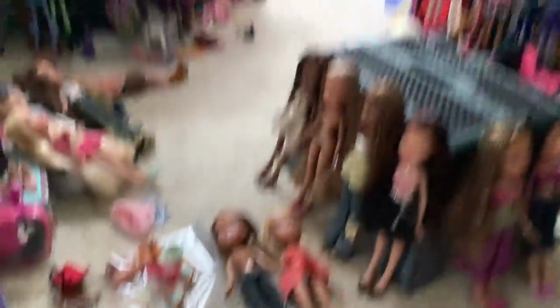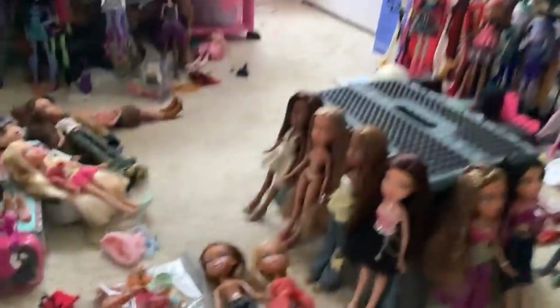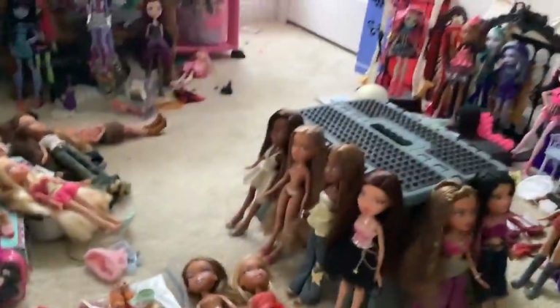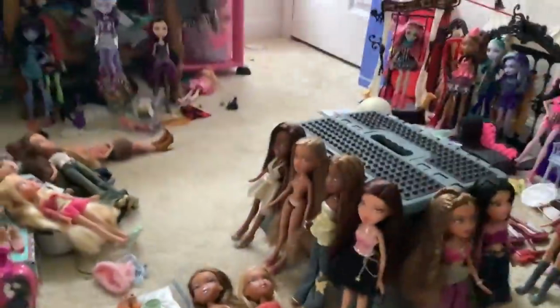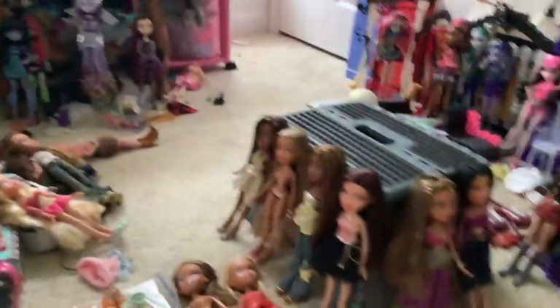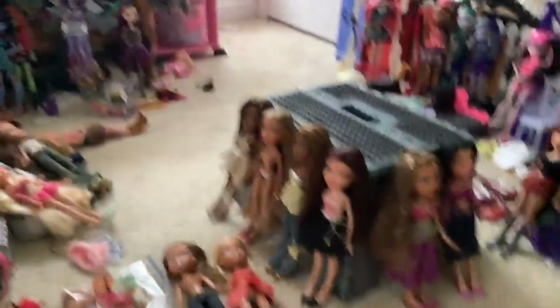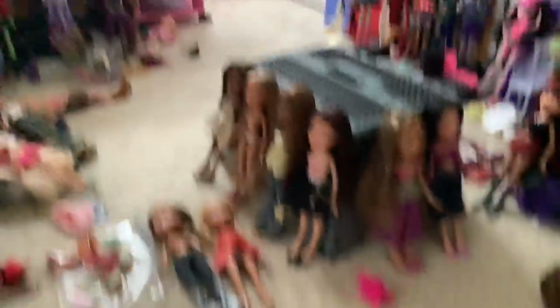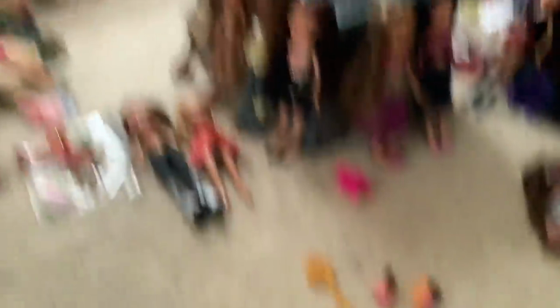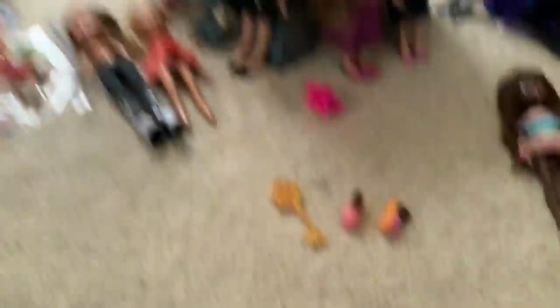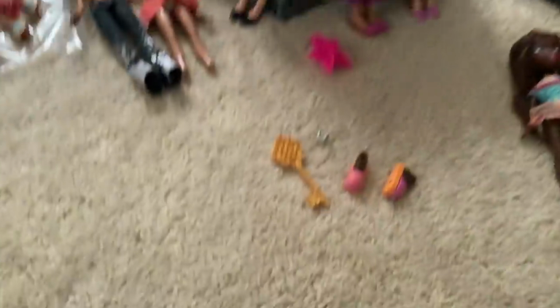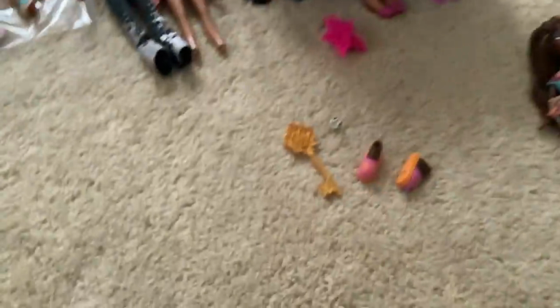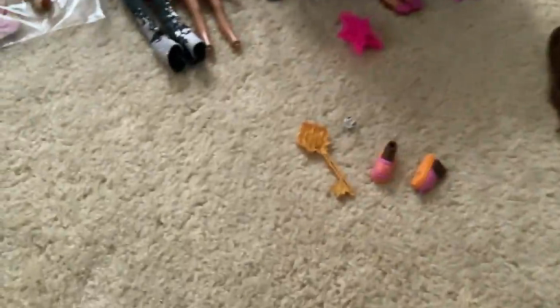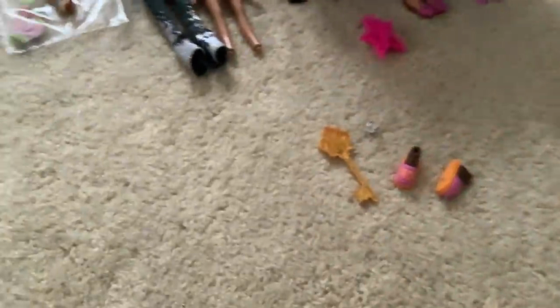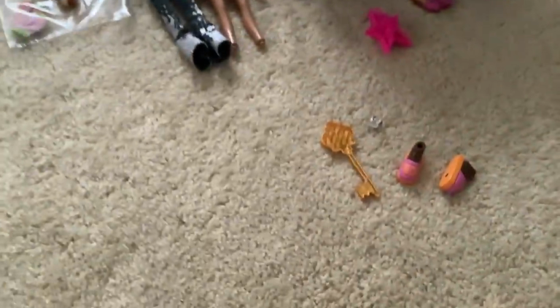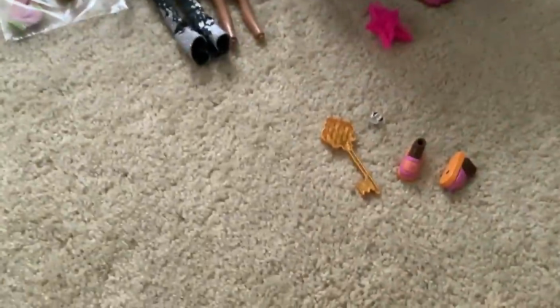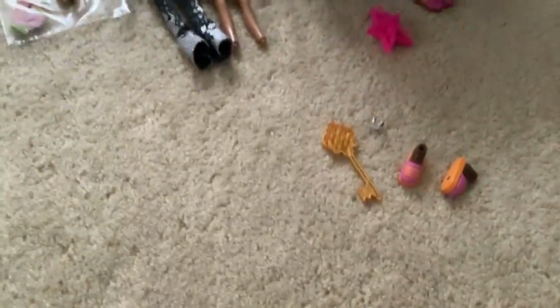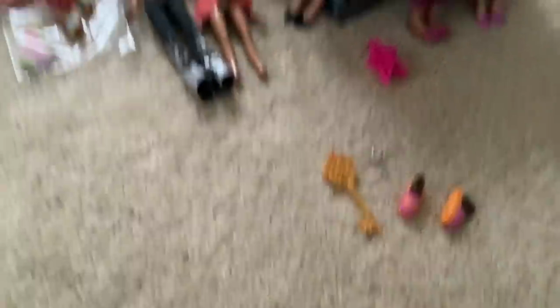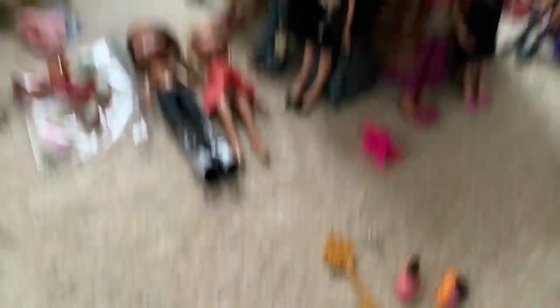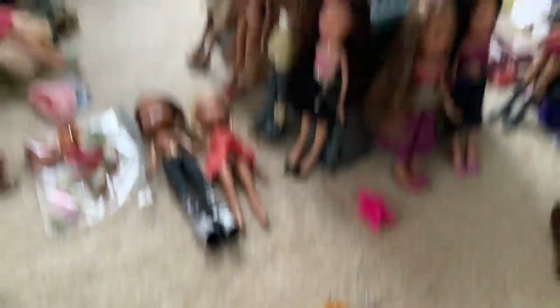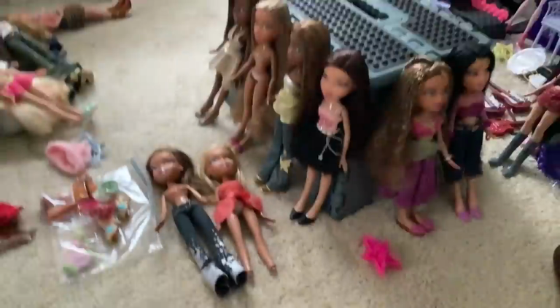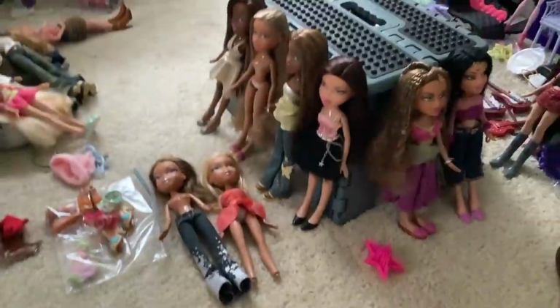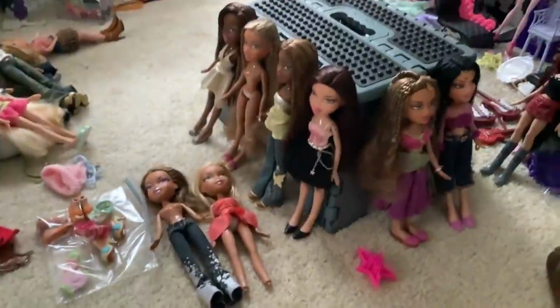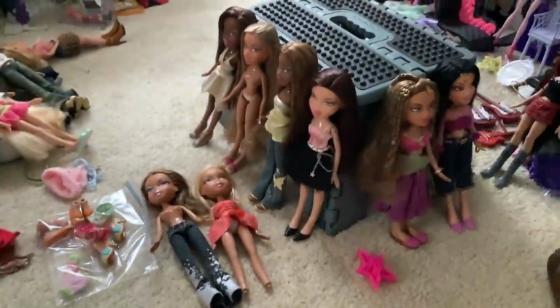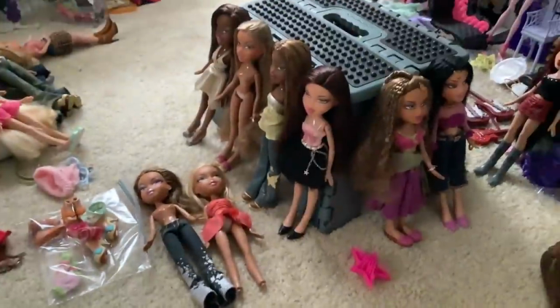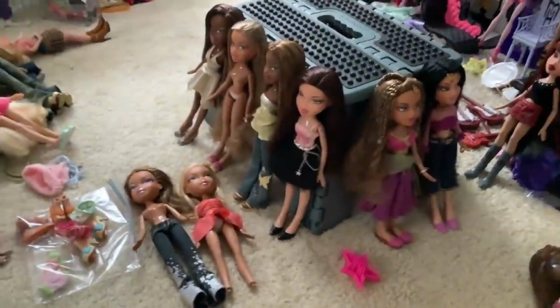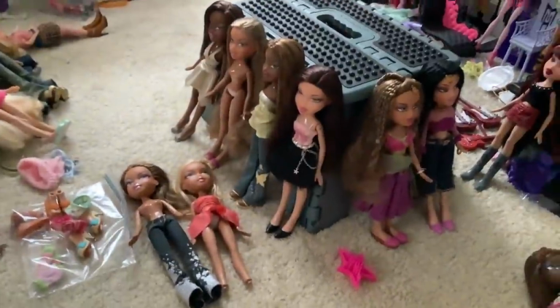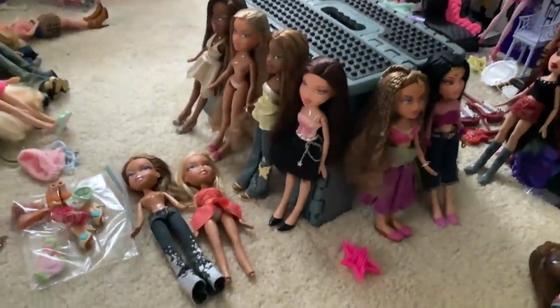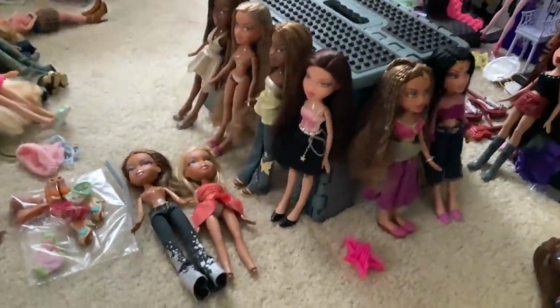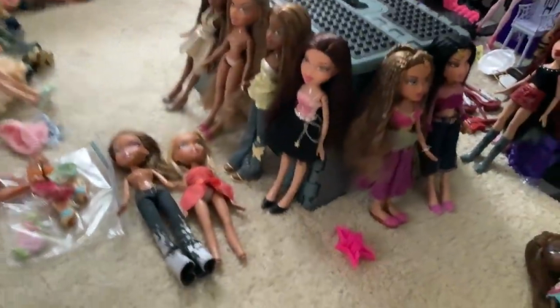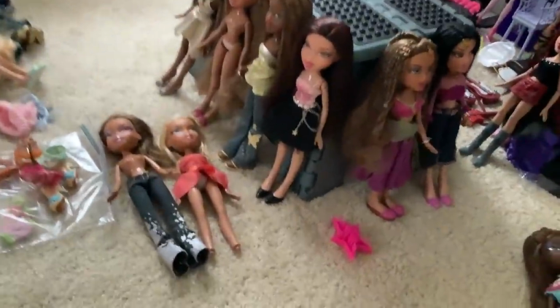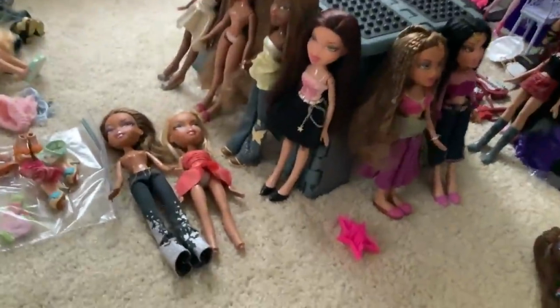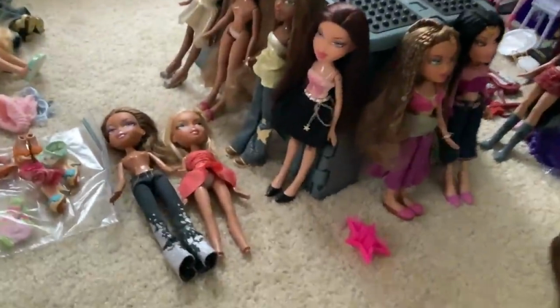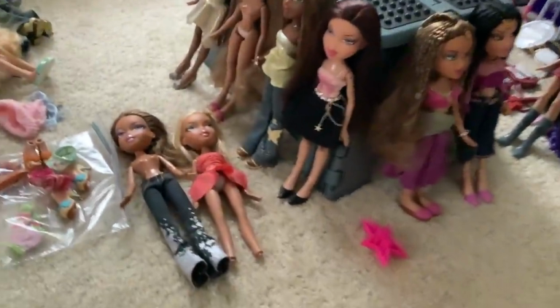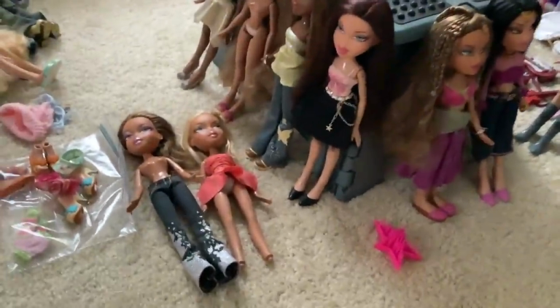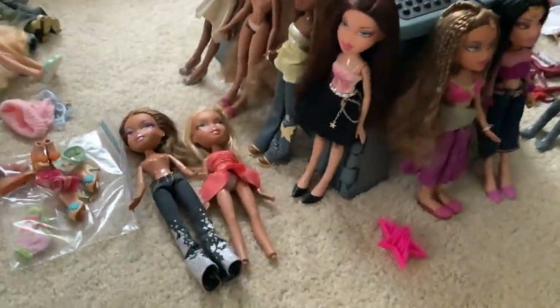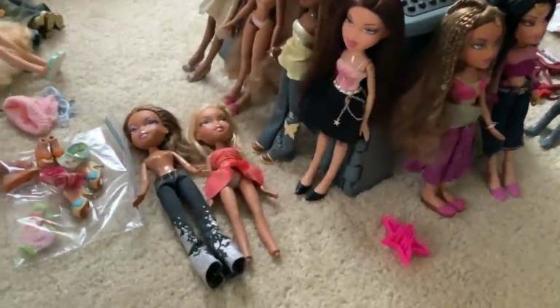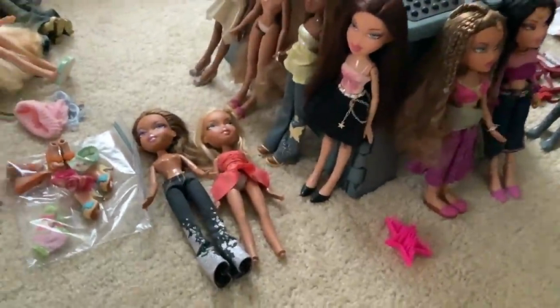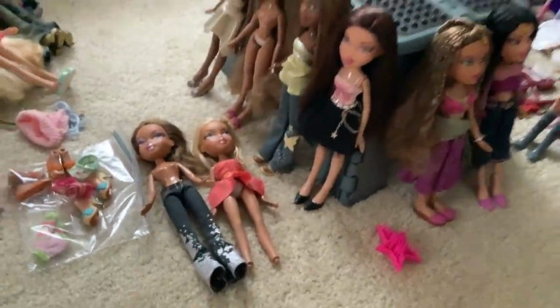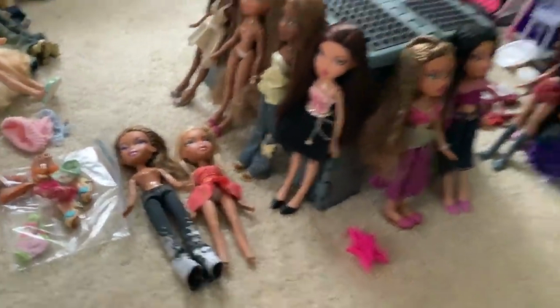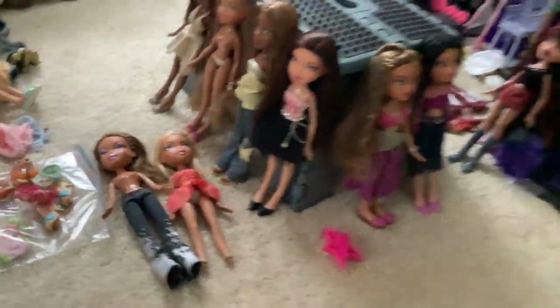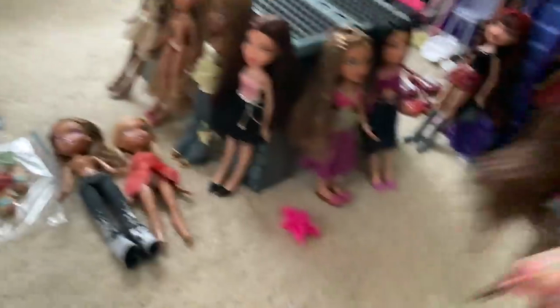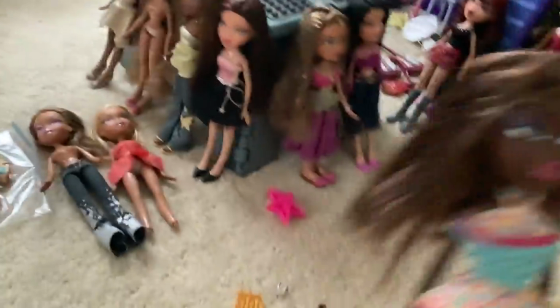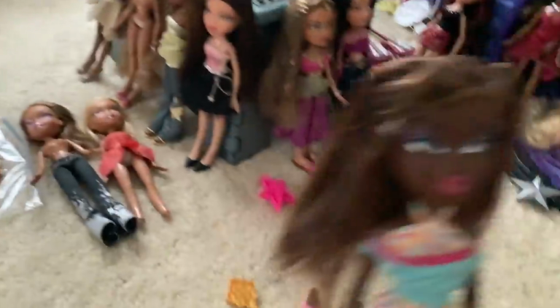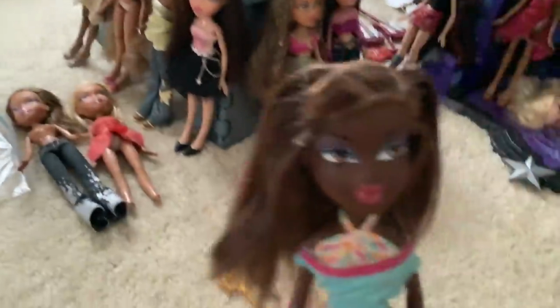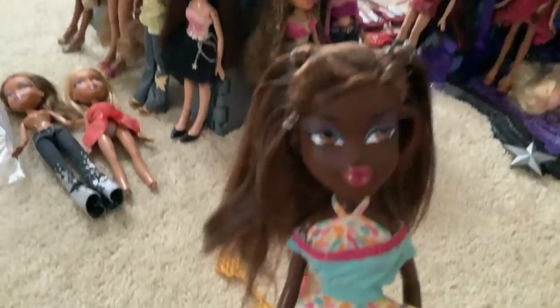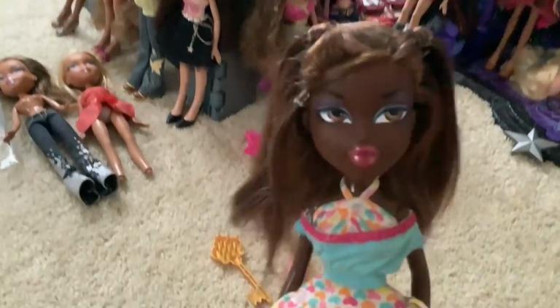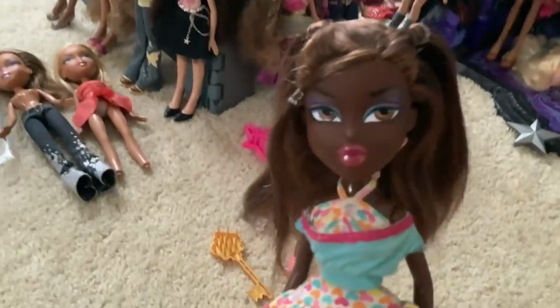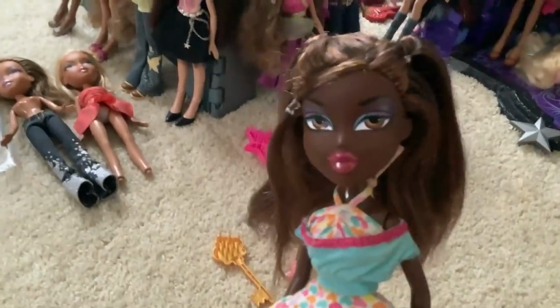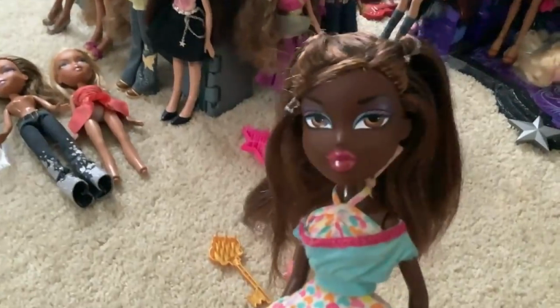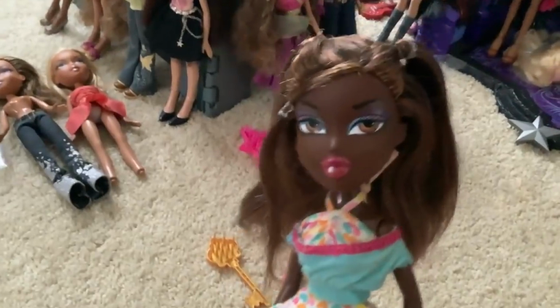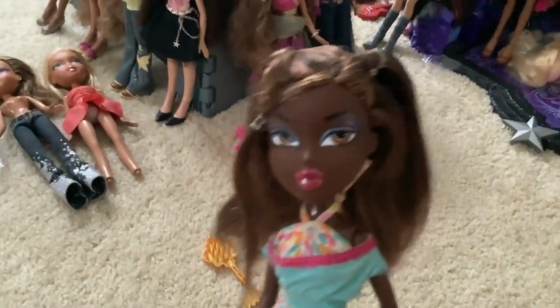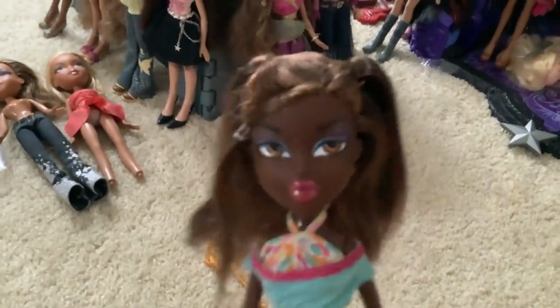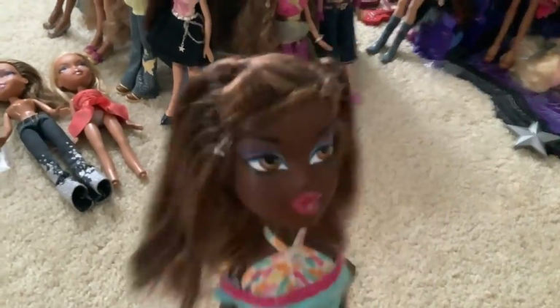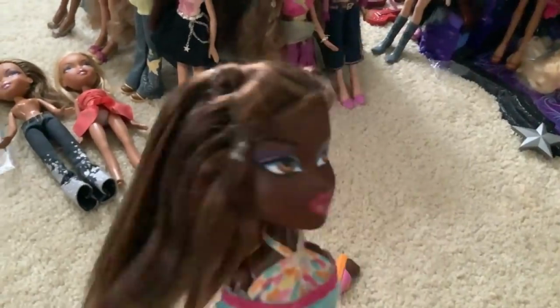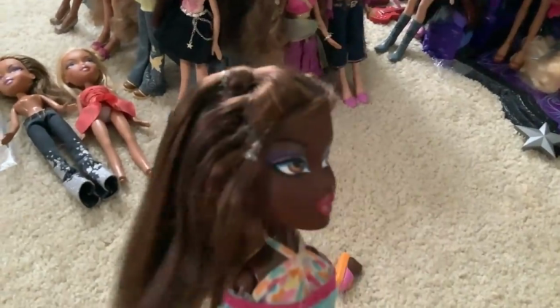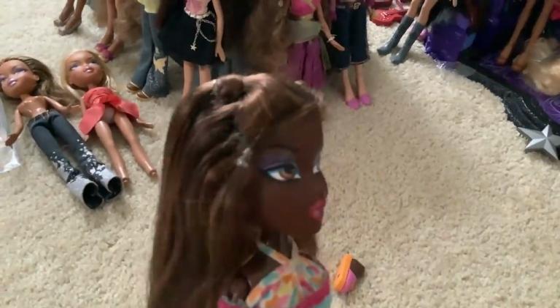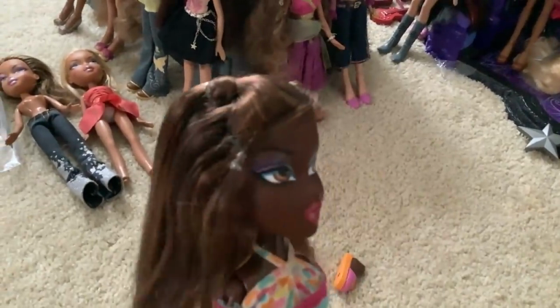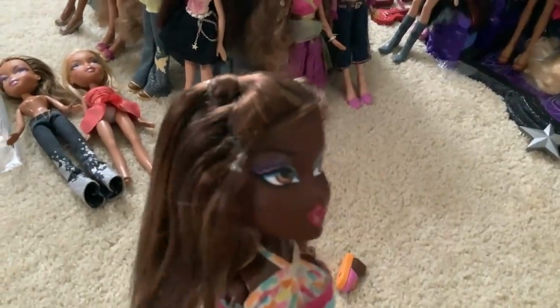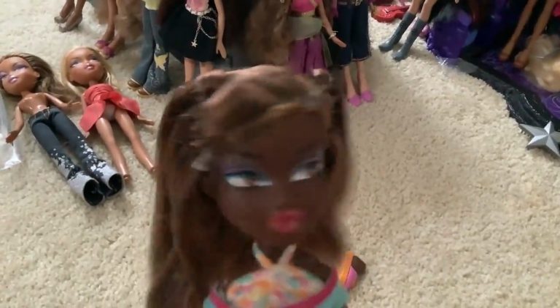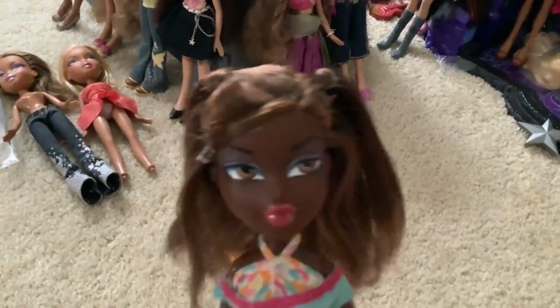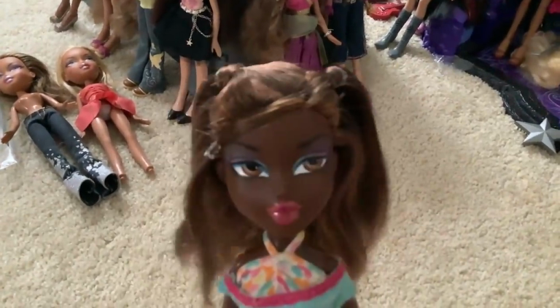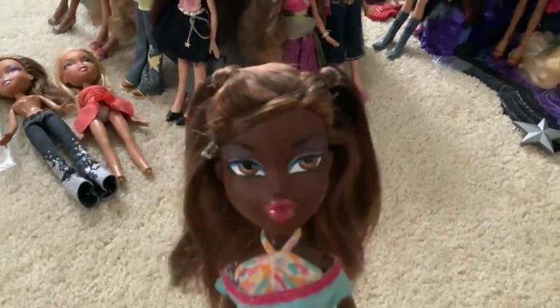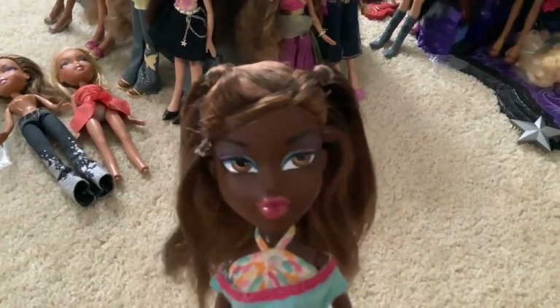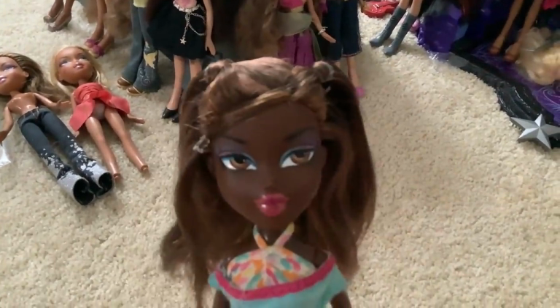Good evening, Lizzy boys, and welcome back to my channel. As you can see, there's a lot of Bratz dolls here, including my Felicia, whose hair I was able to restyle.